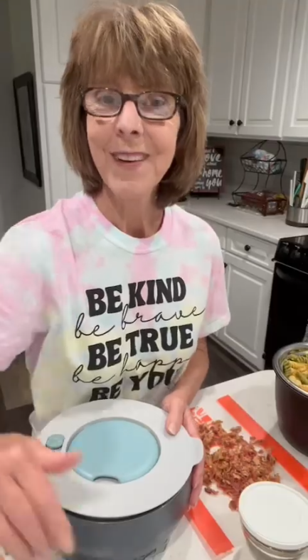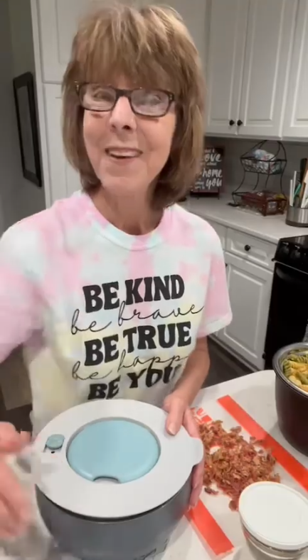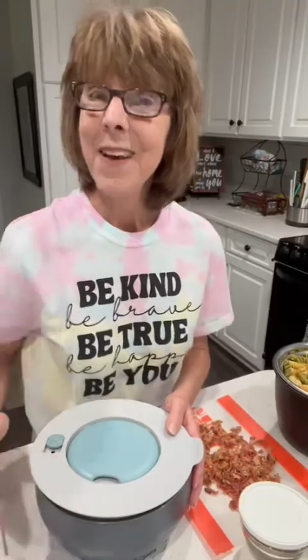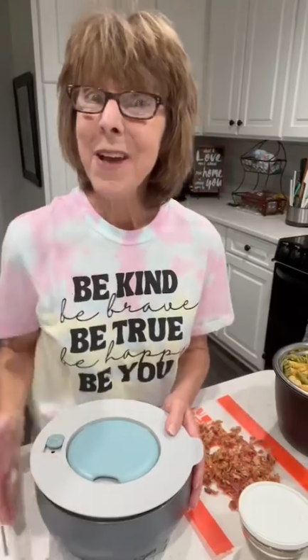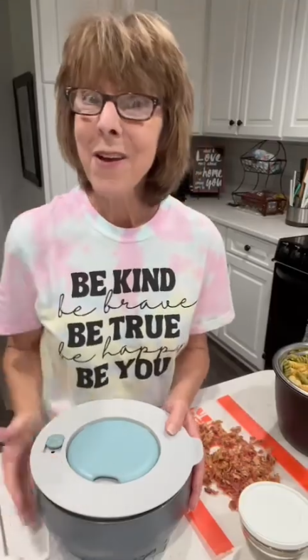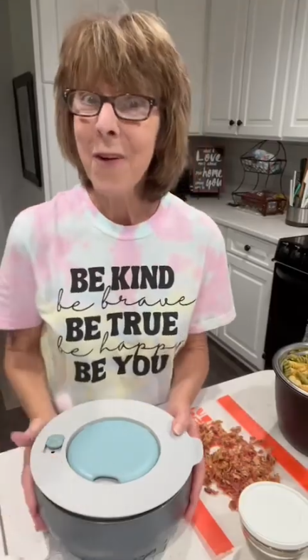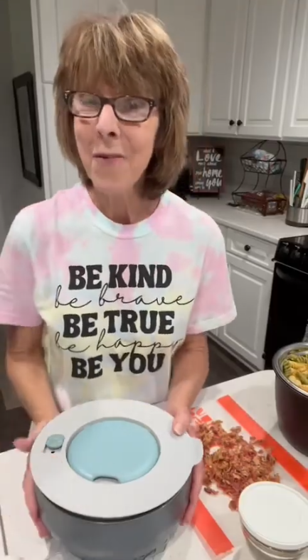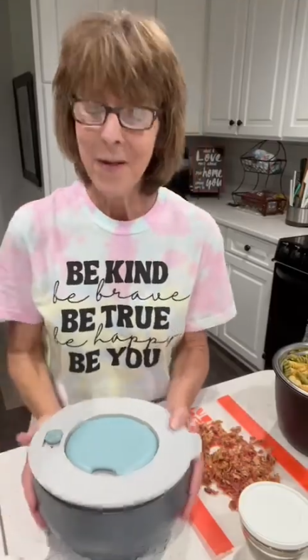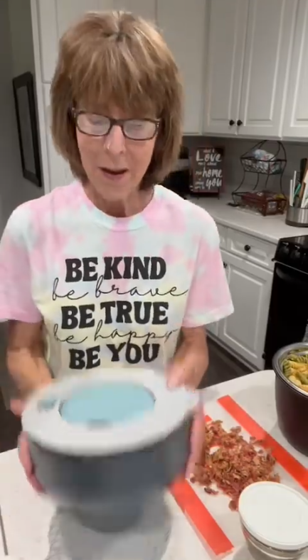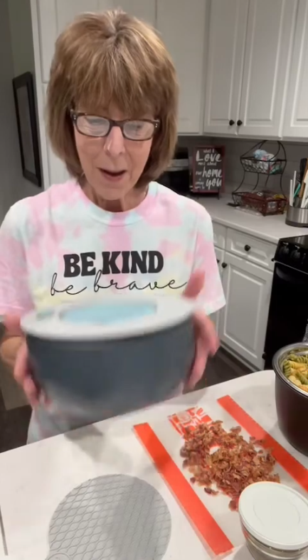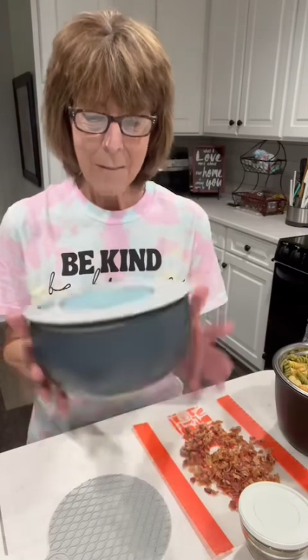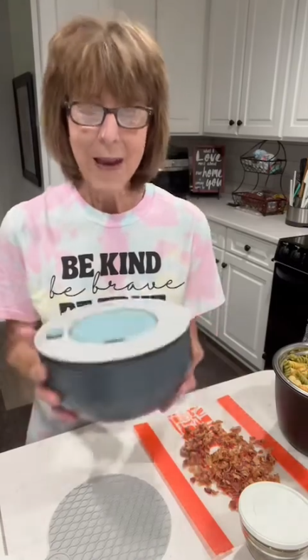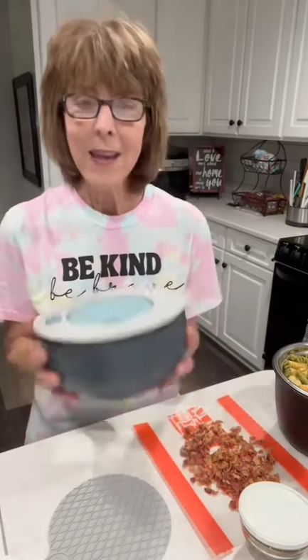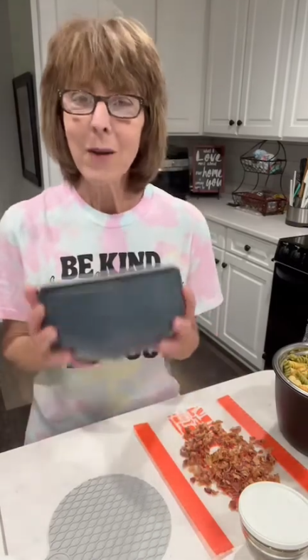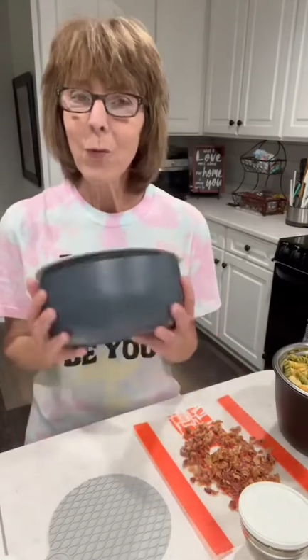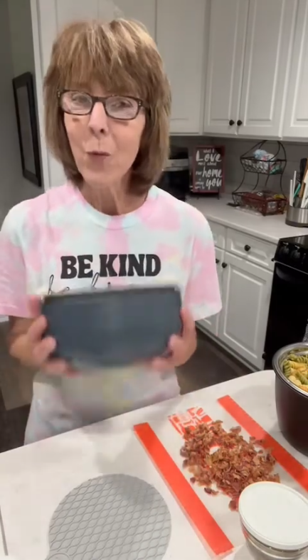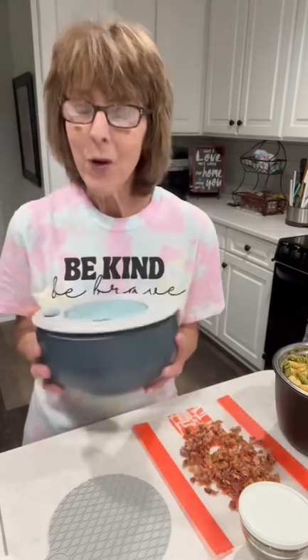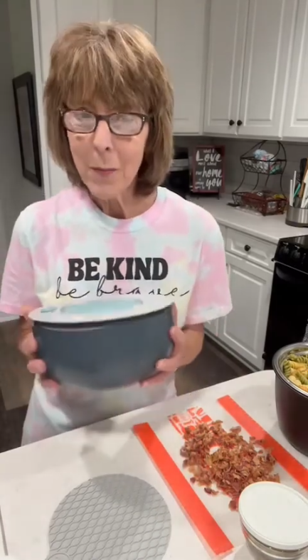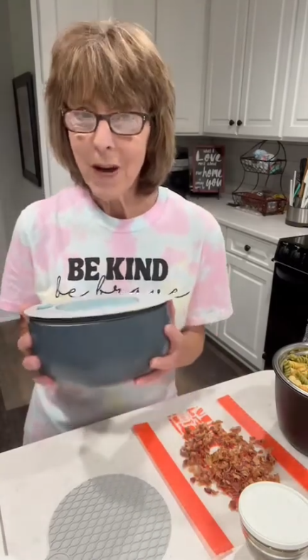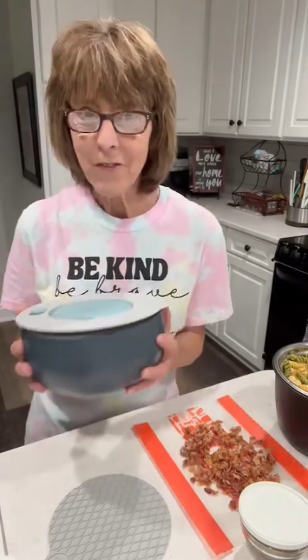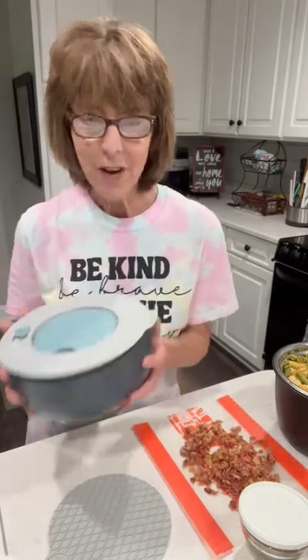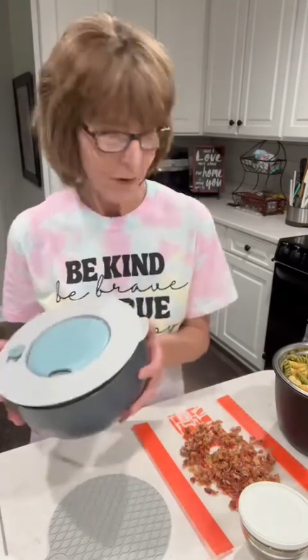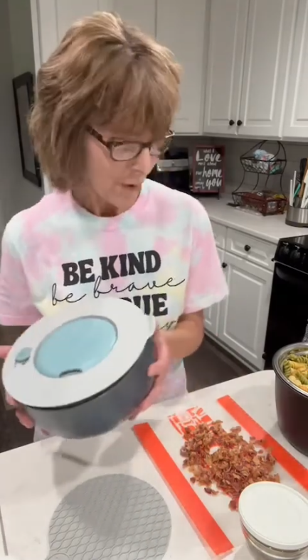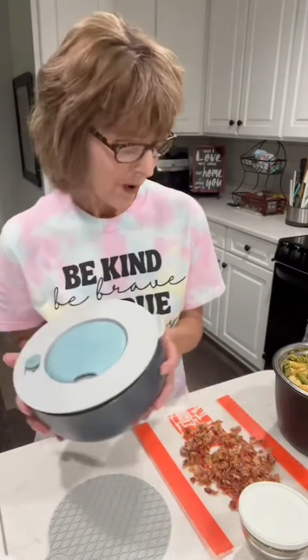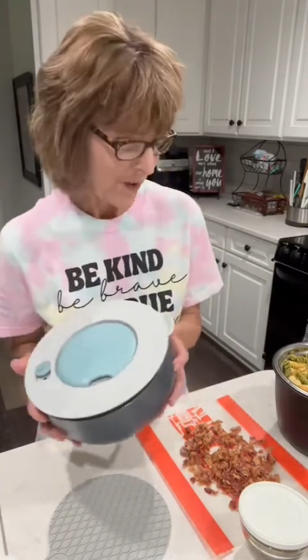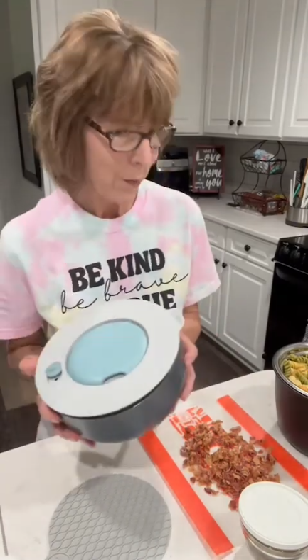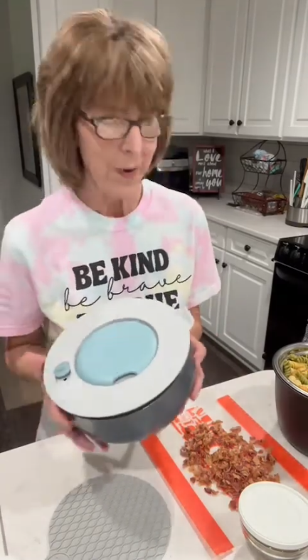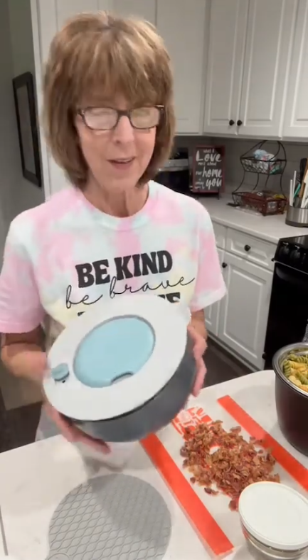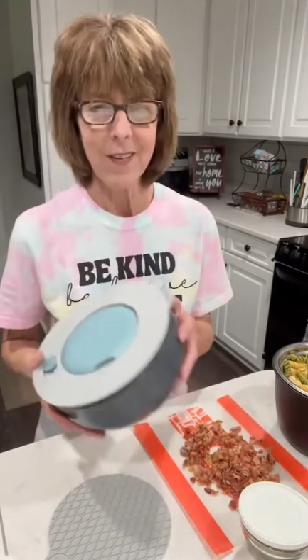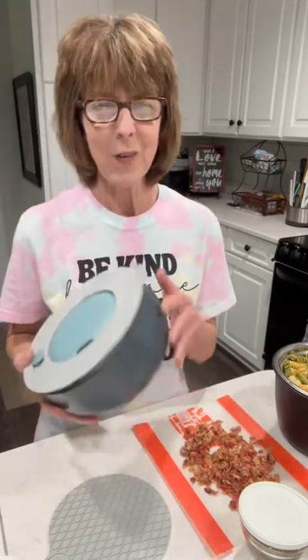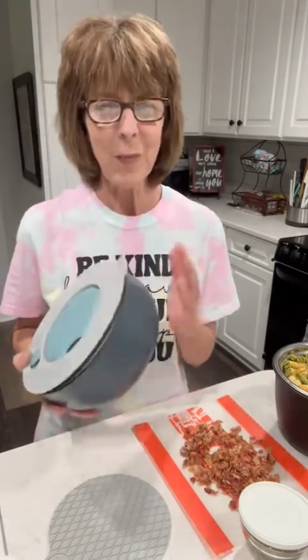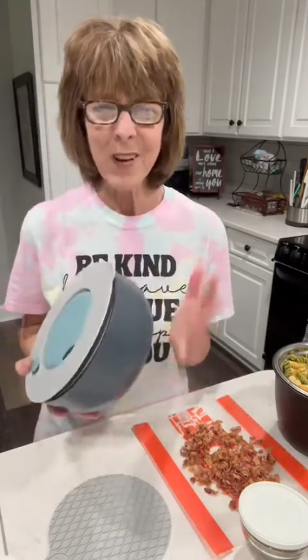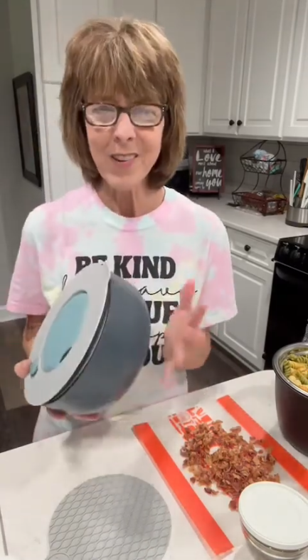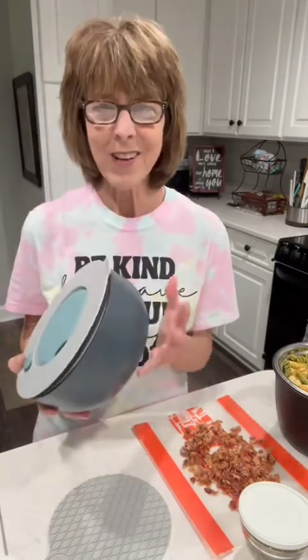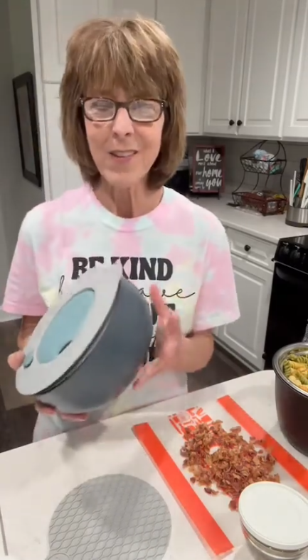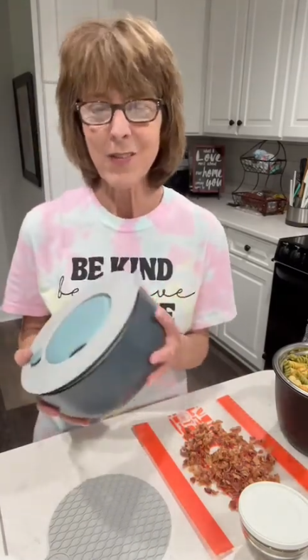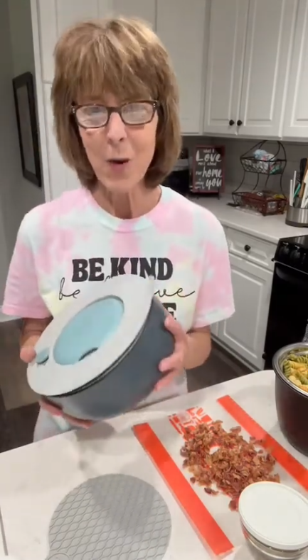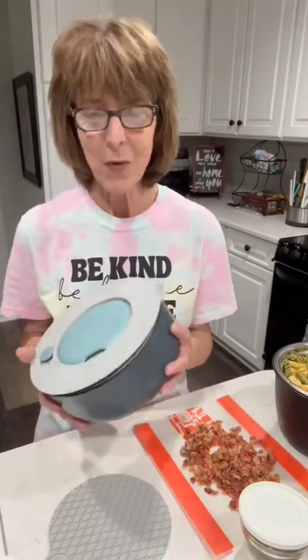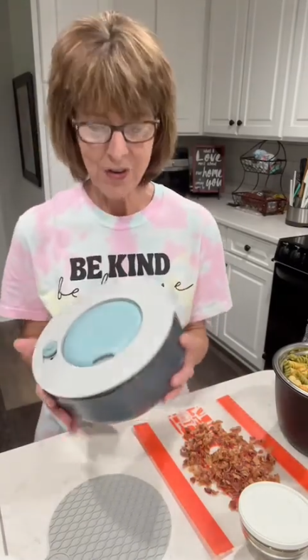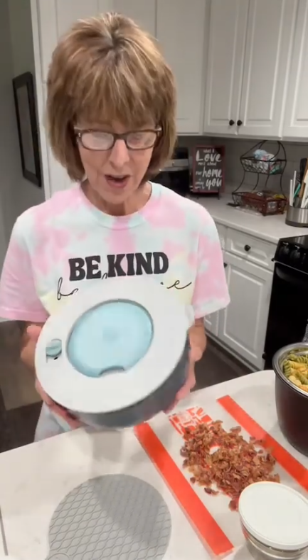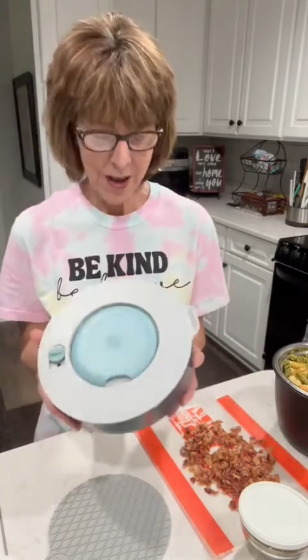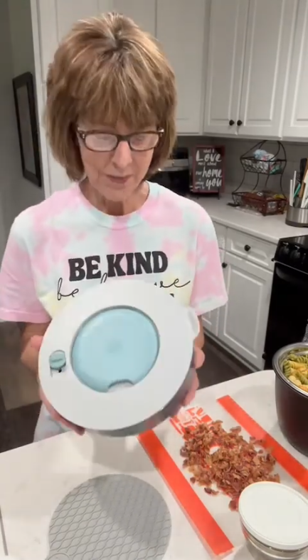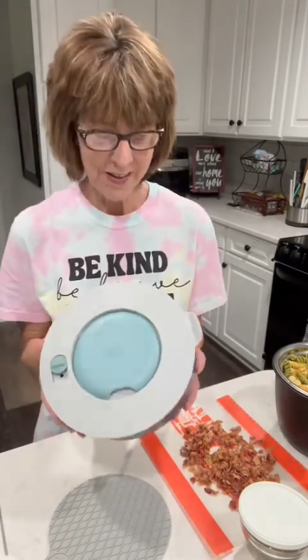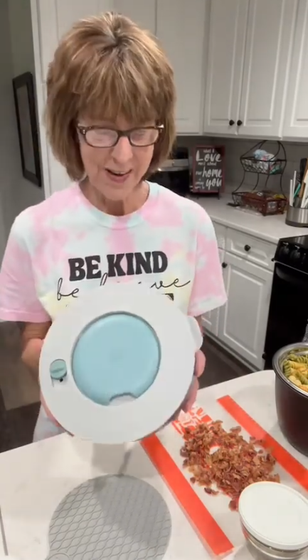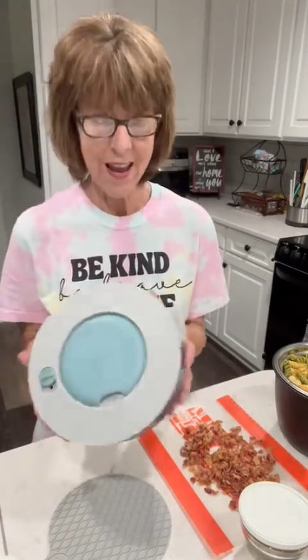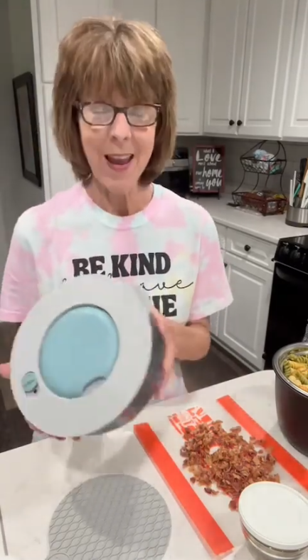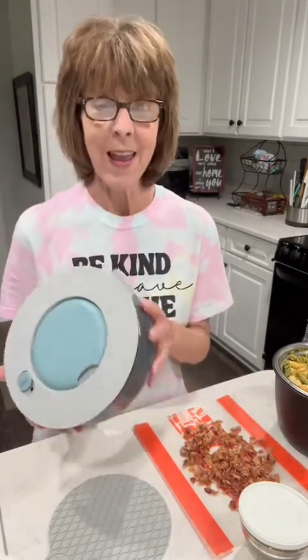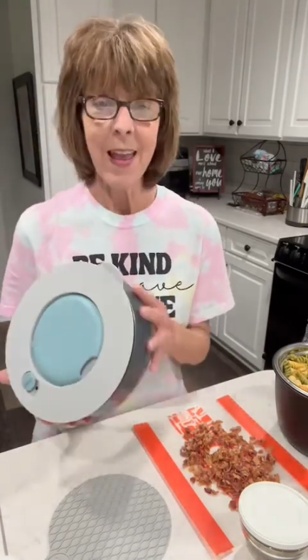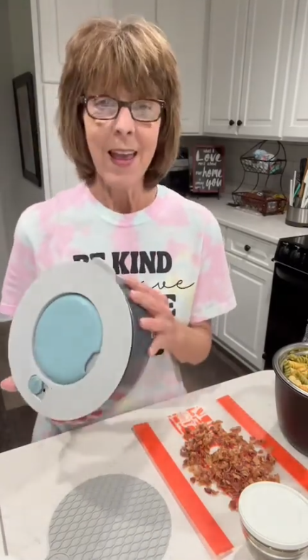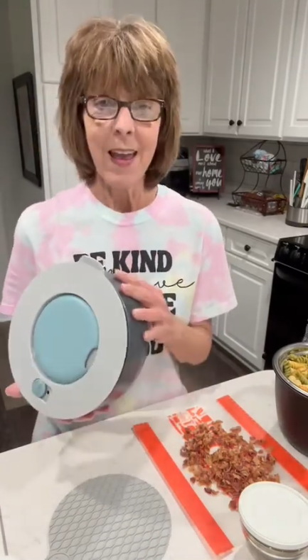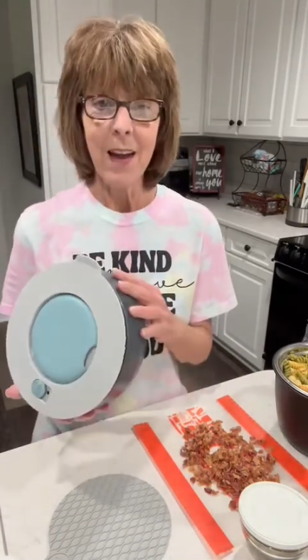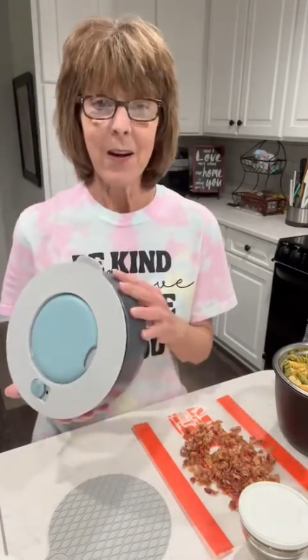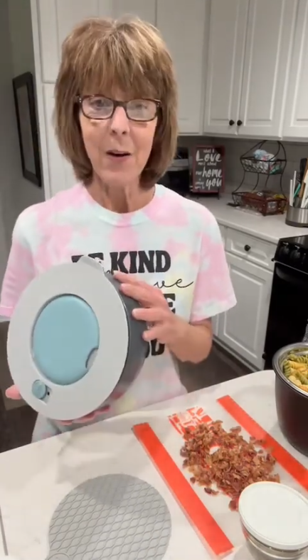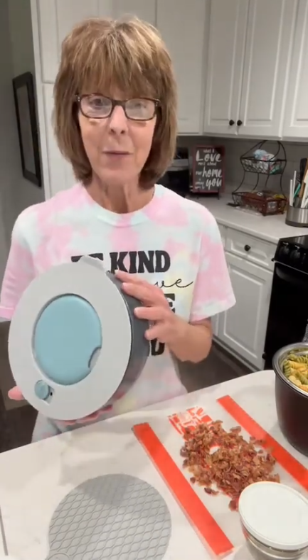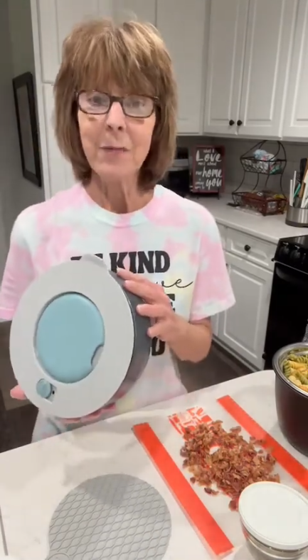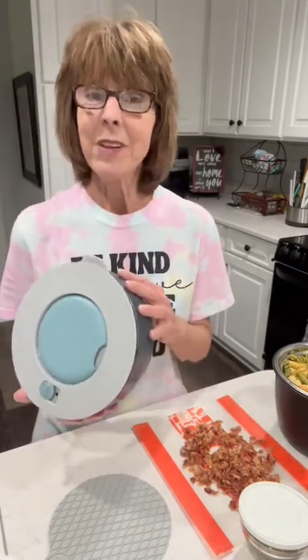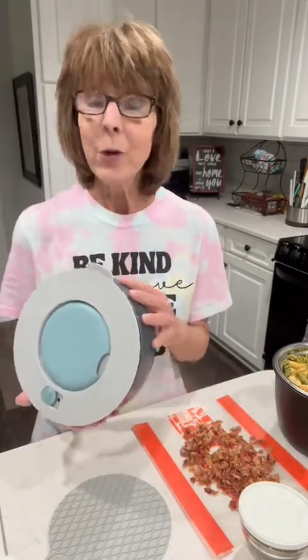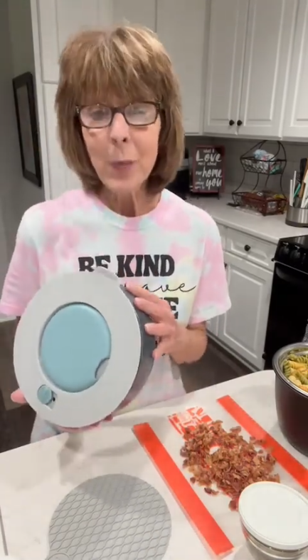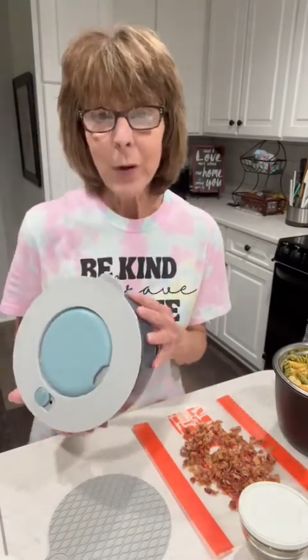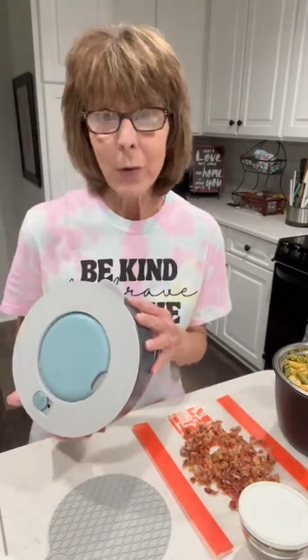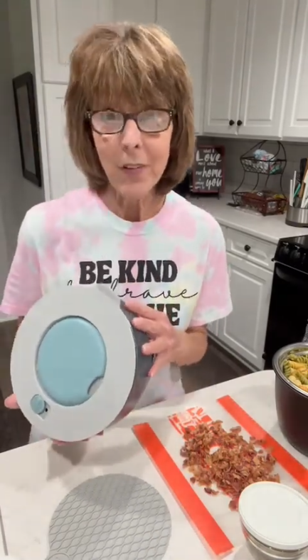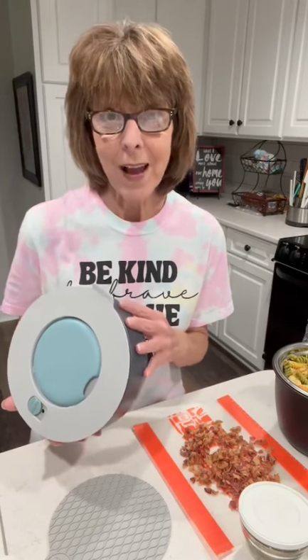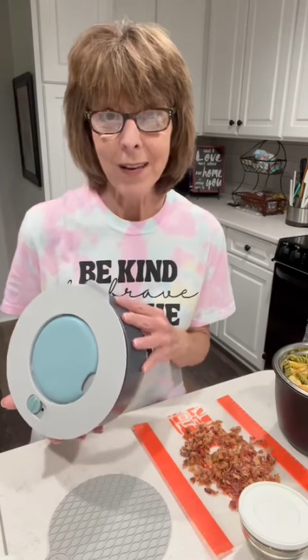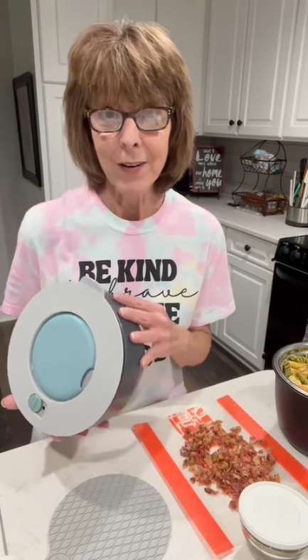Hey y'all, I'm making one of my favorite recipes, especially in the summertime today — dill pickle salad.